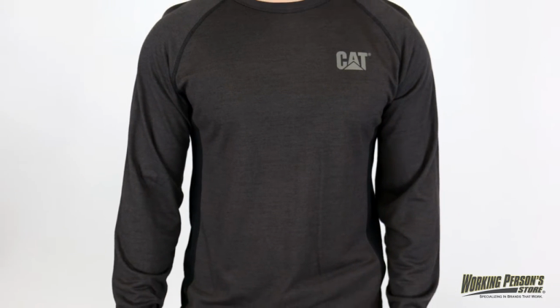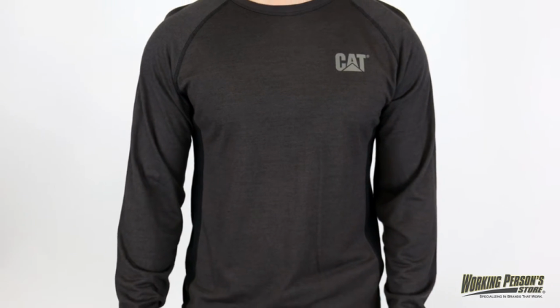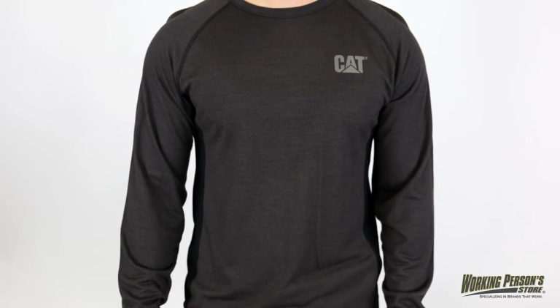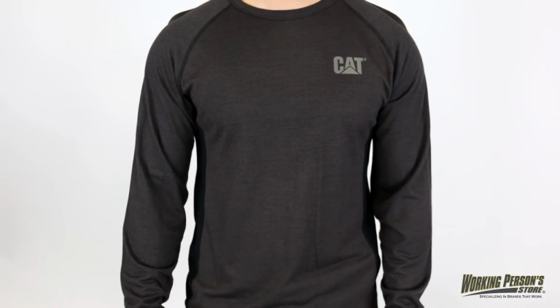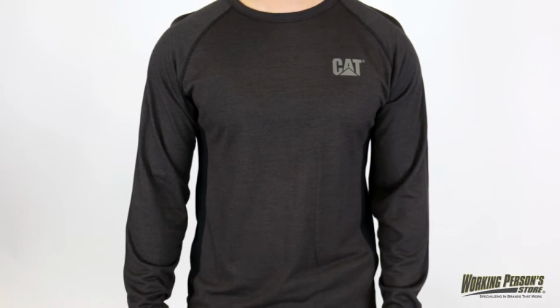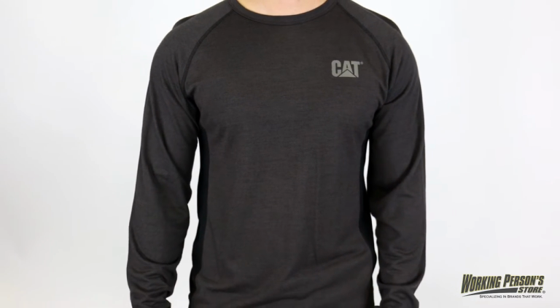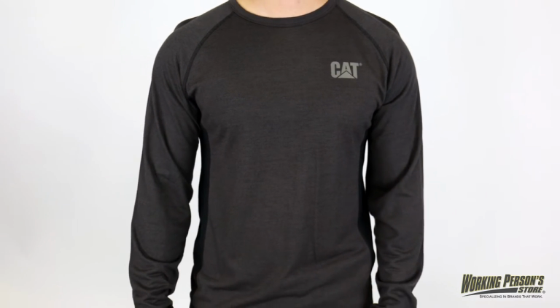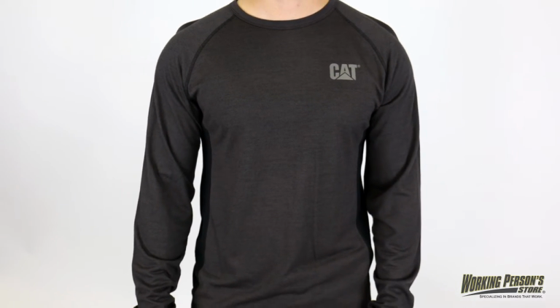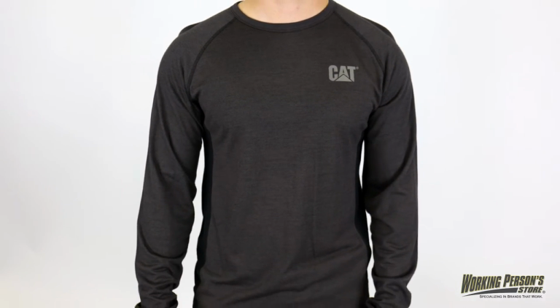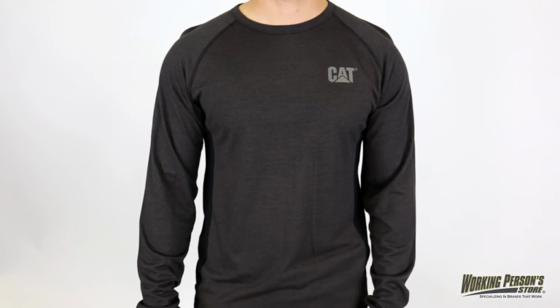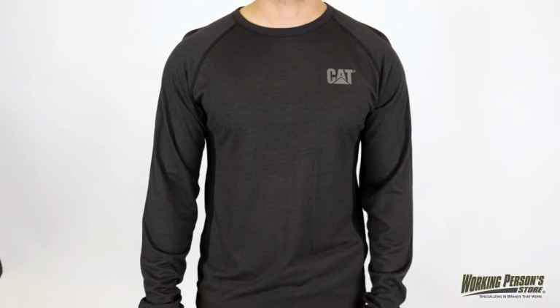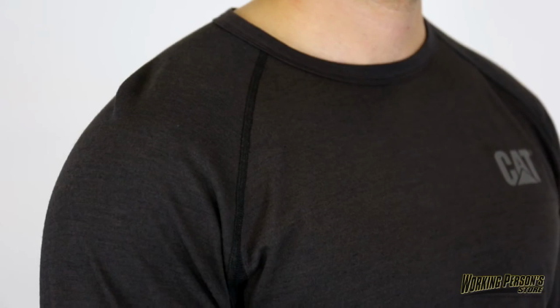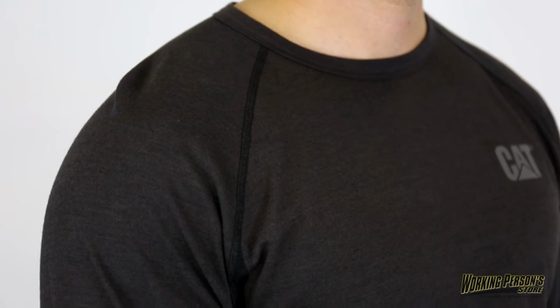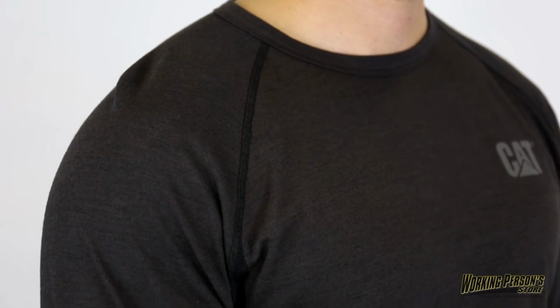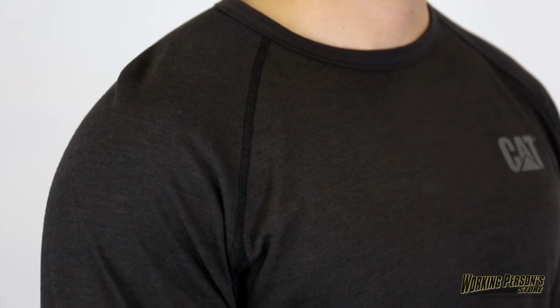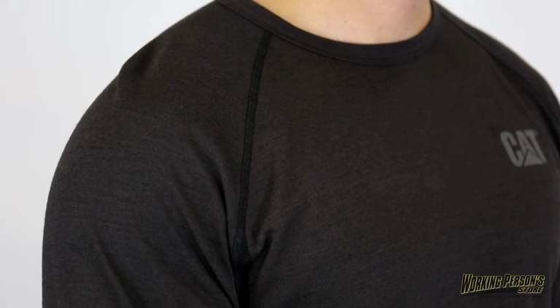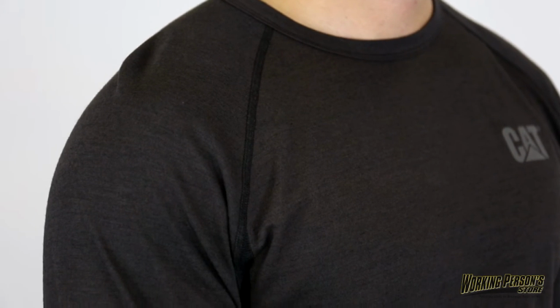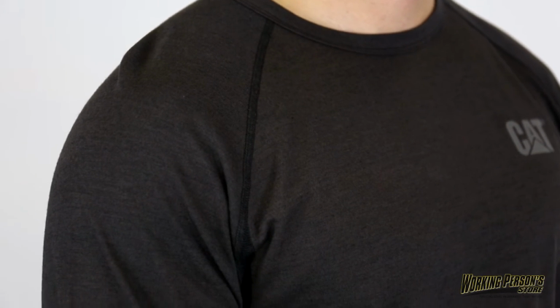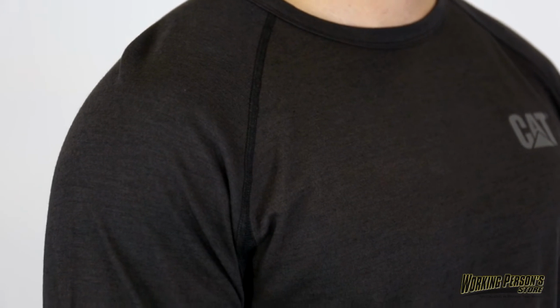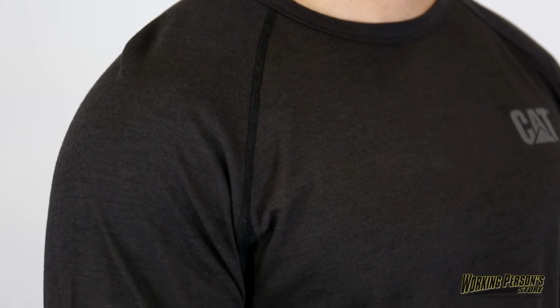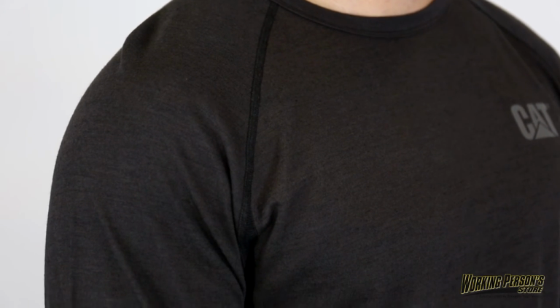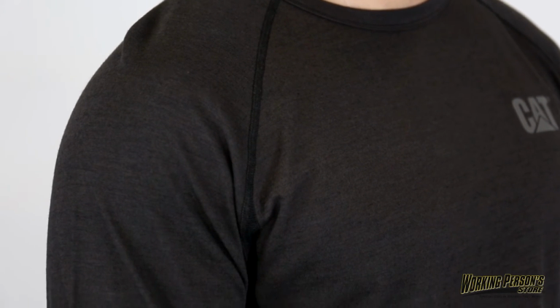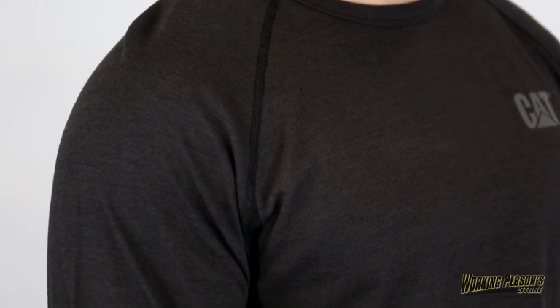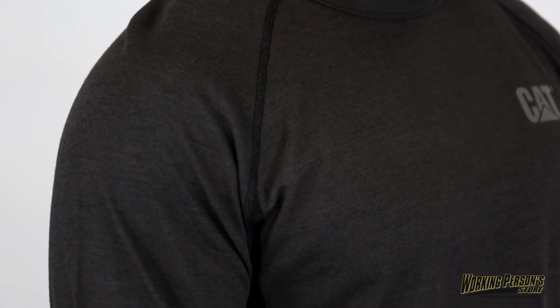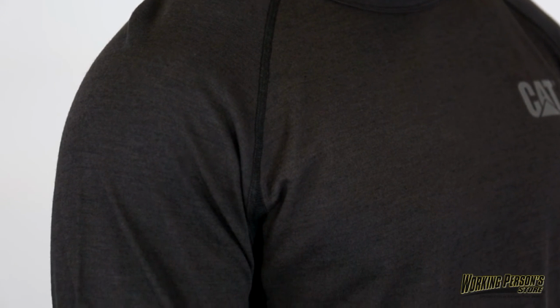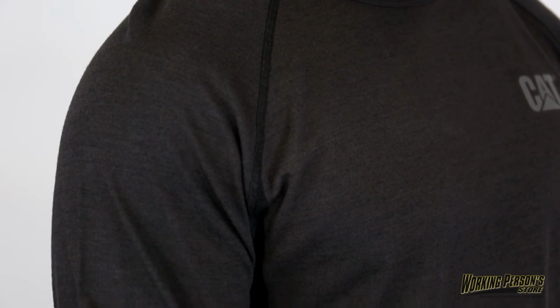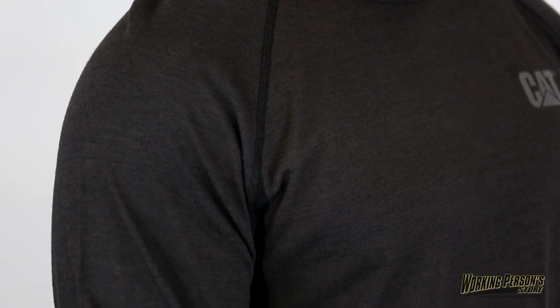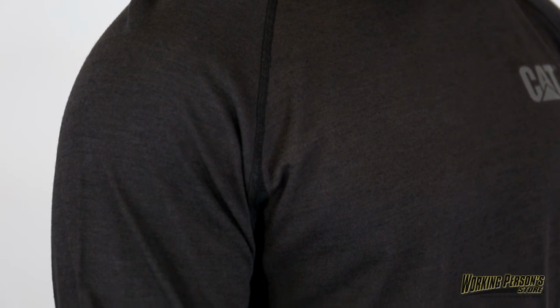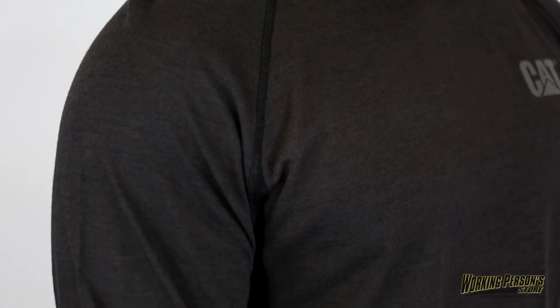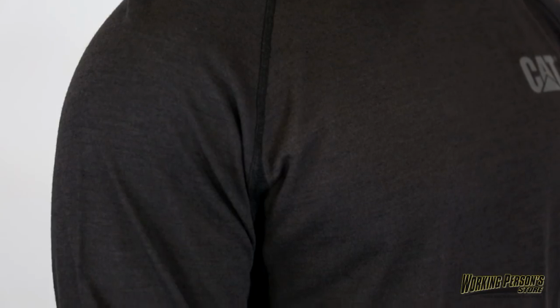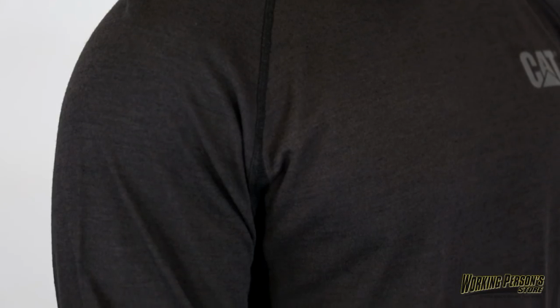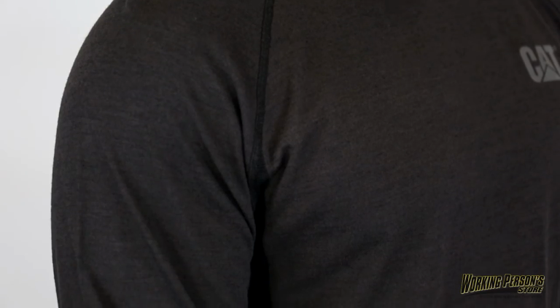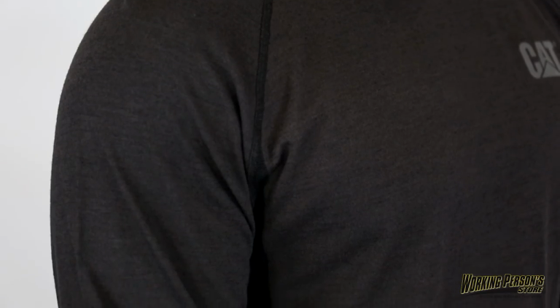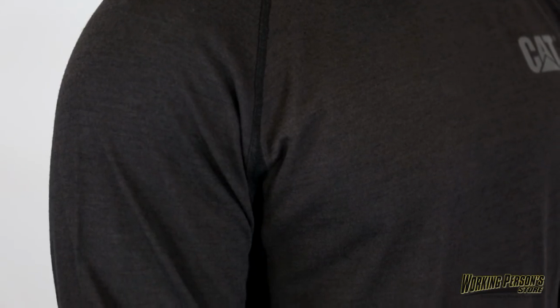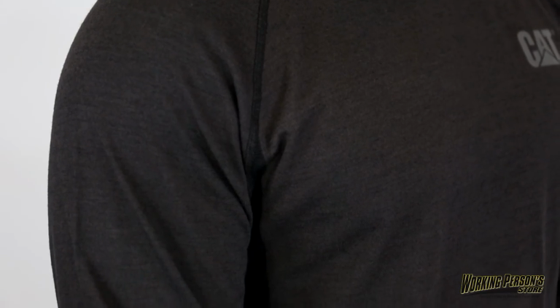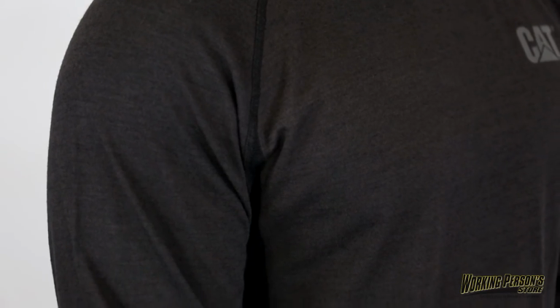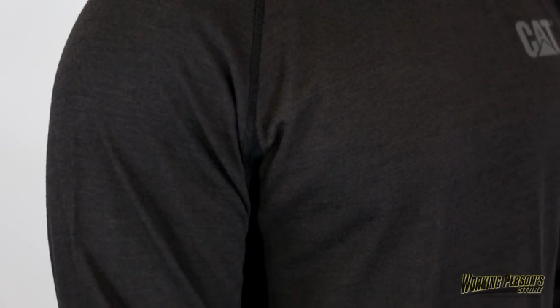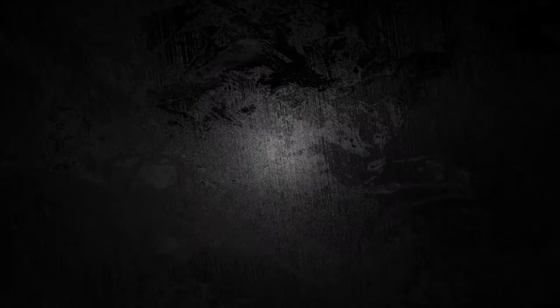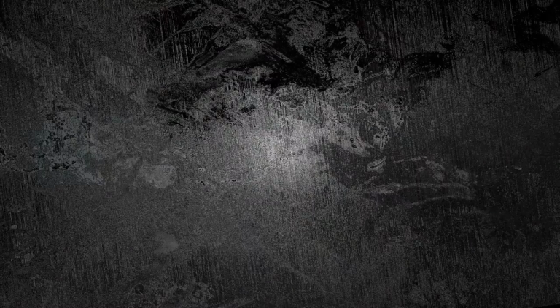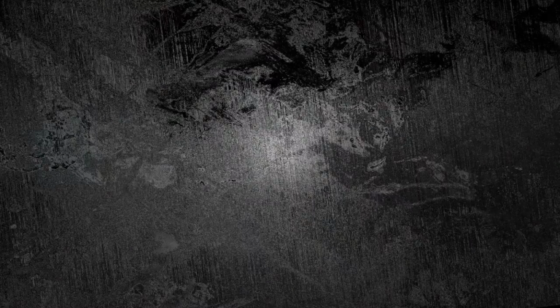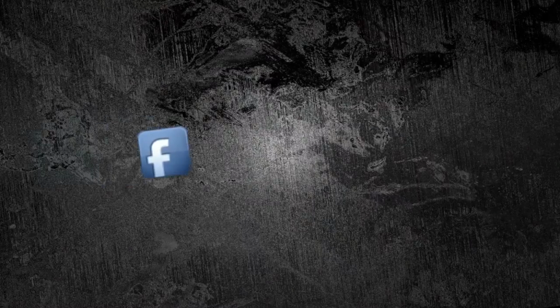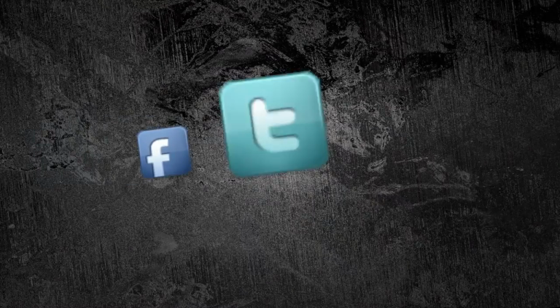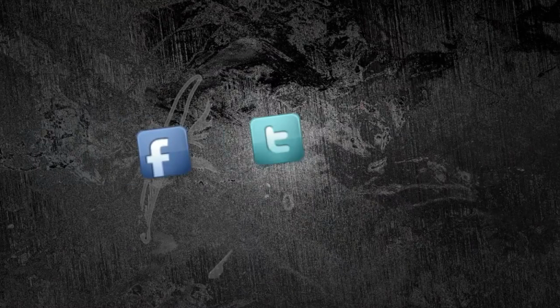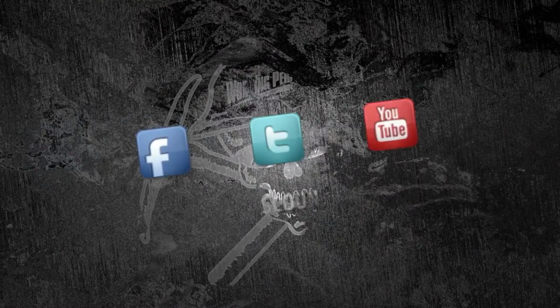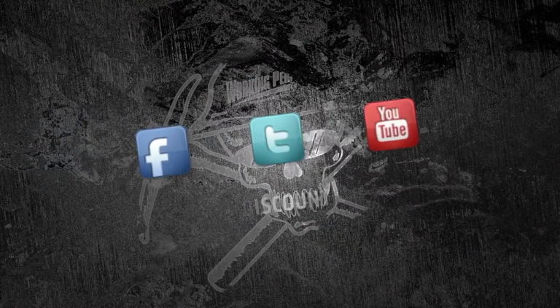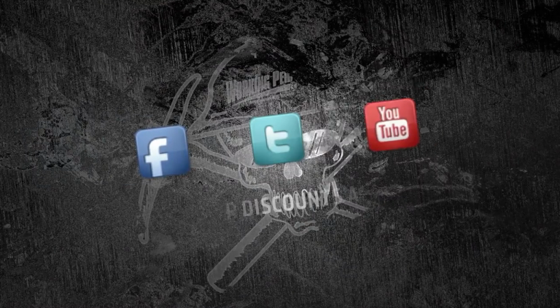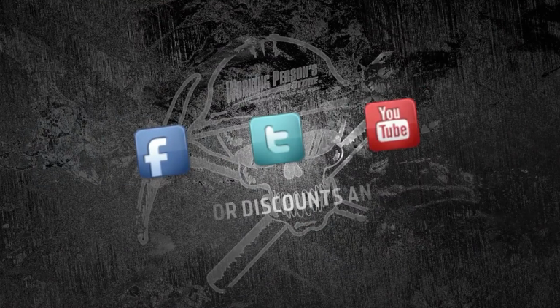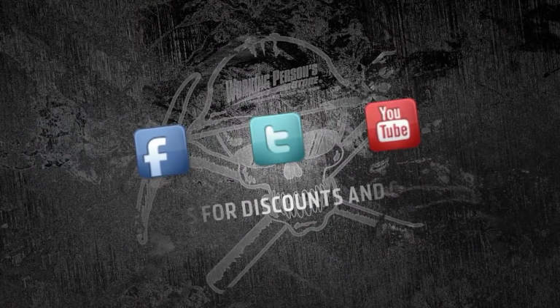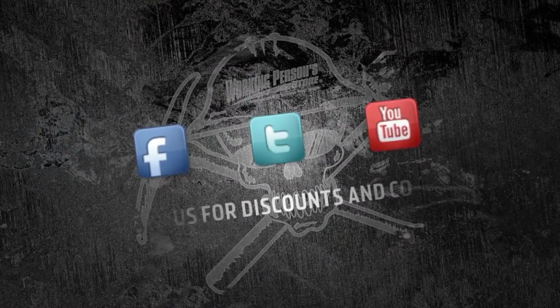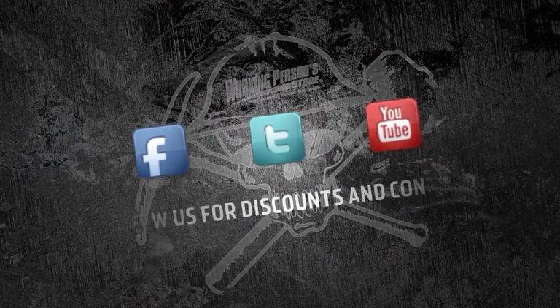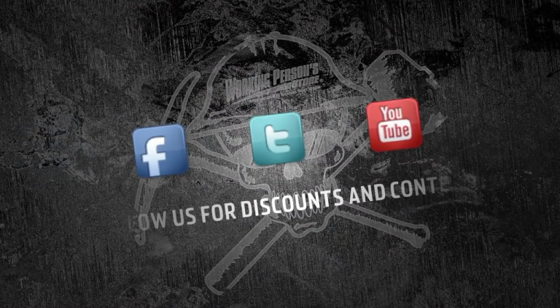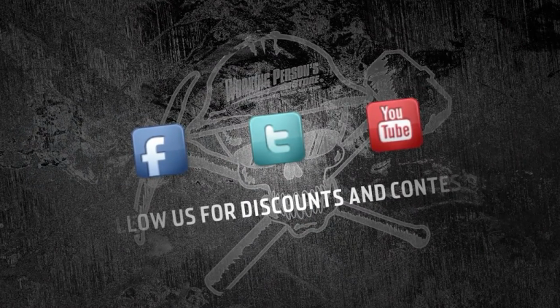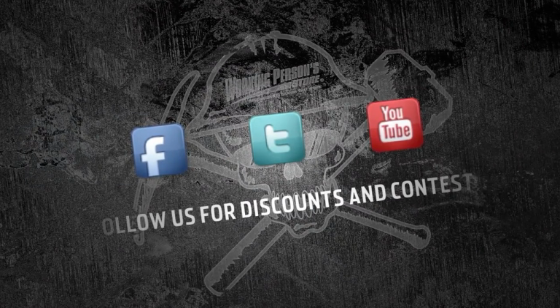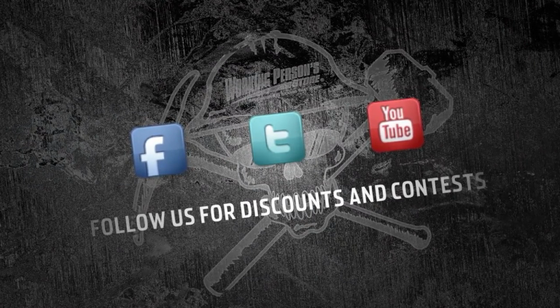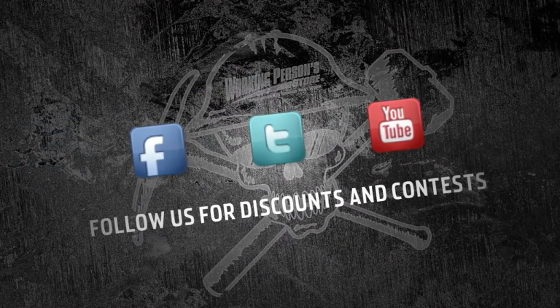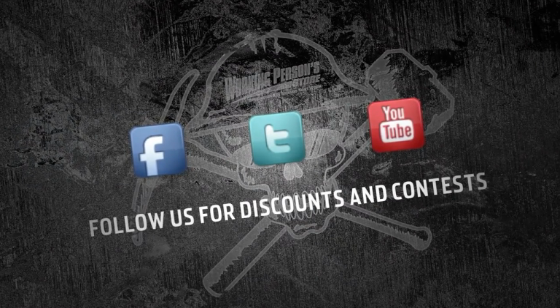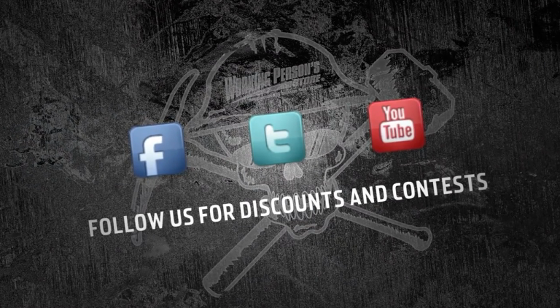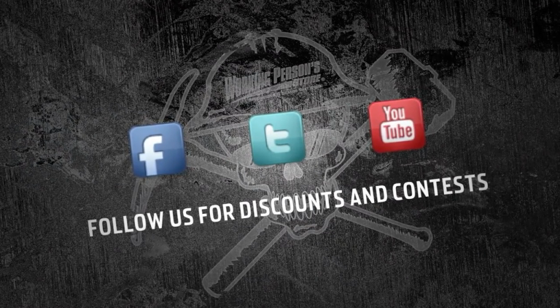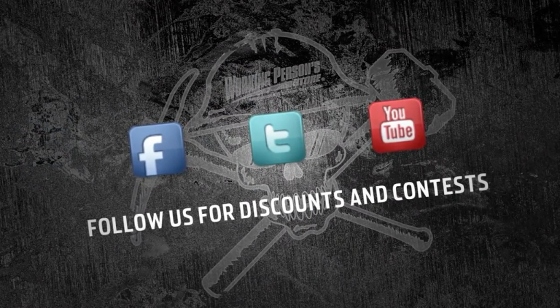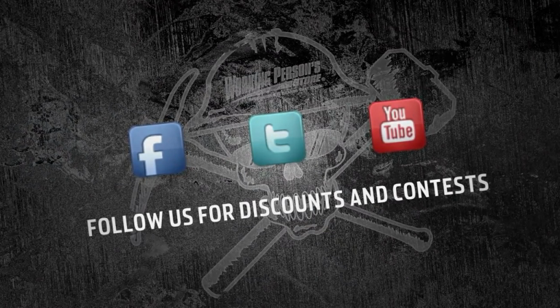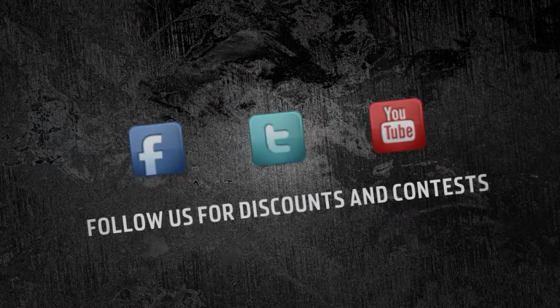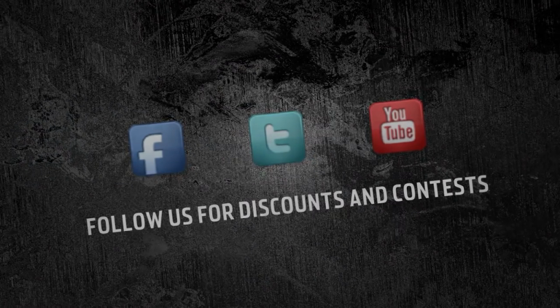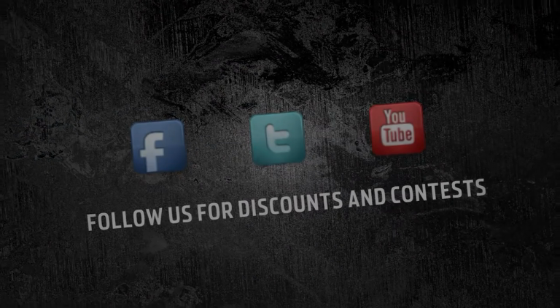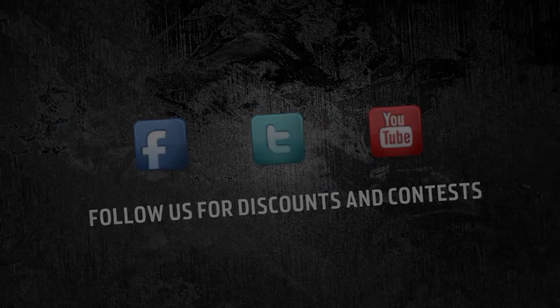Superior fire hazard safety calls for FR work wear like this Cat Men's Flame Resistant Base Layer Shirt. Get your gear from WorkingPerson.com.